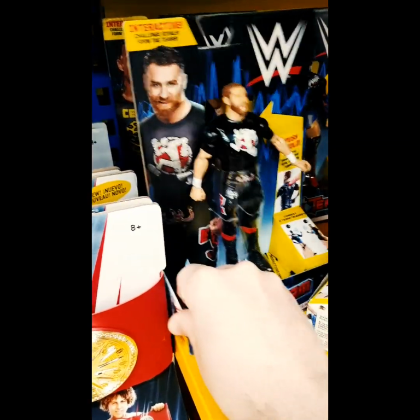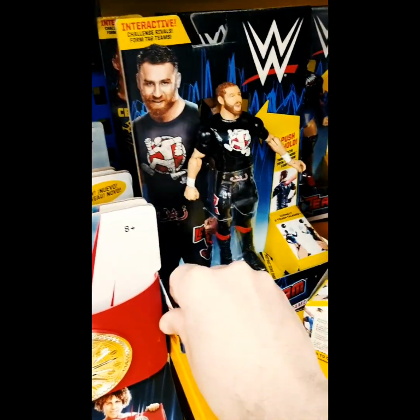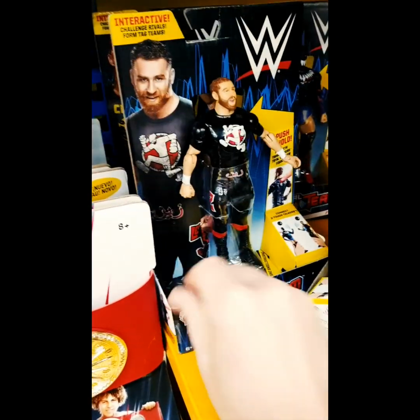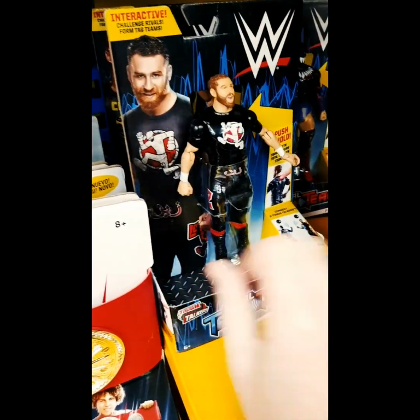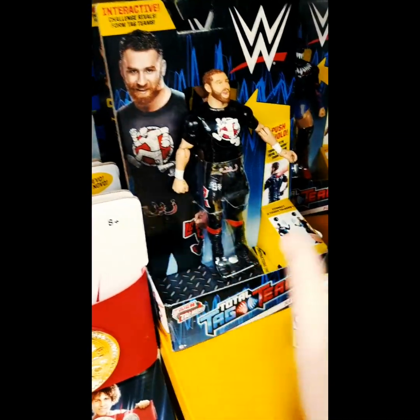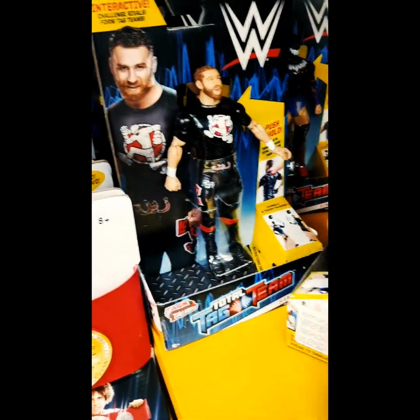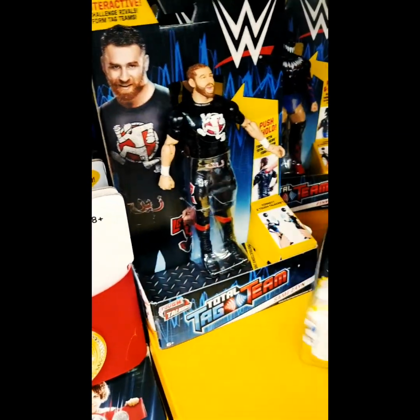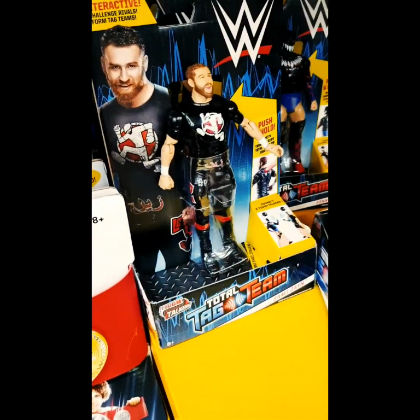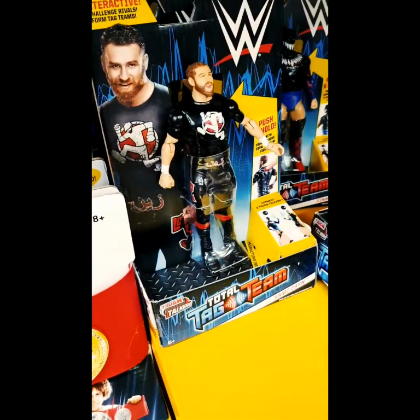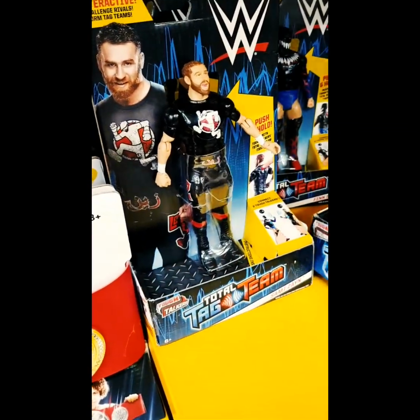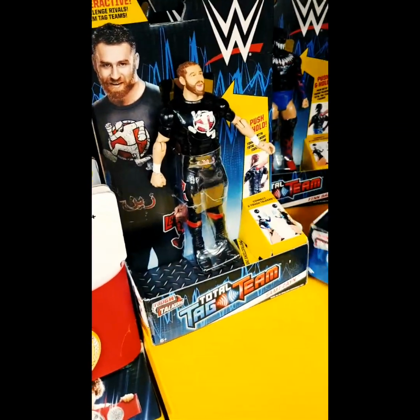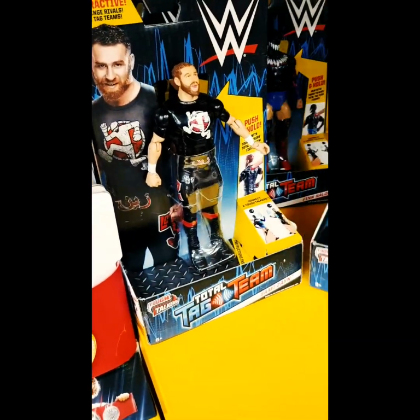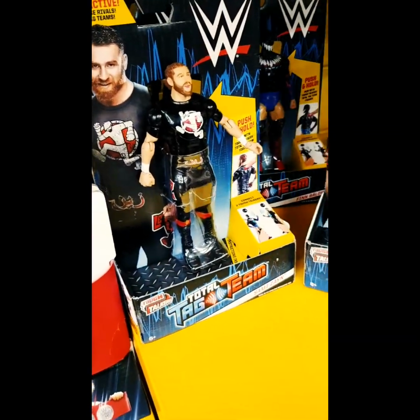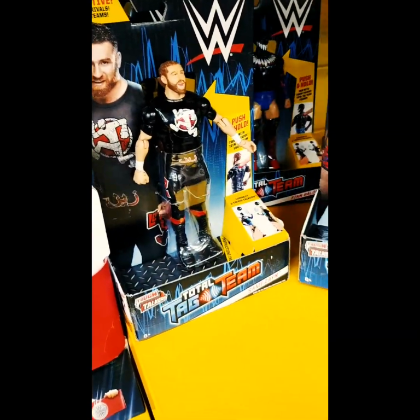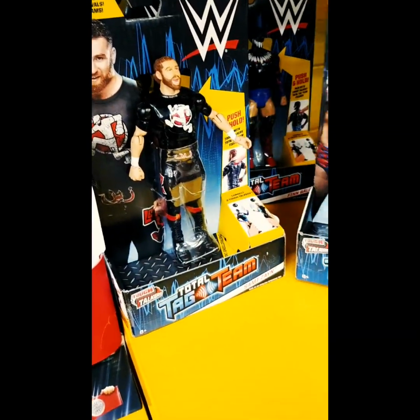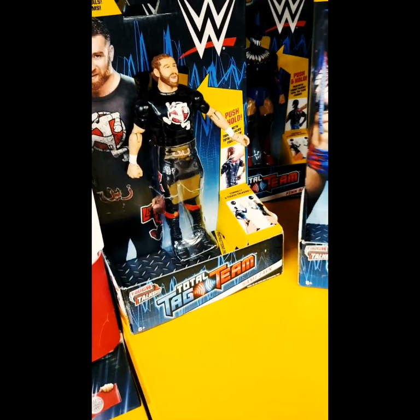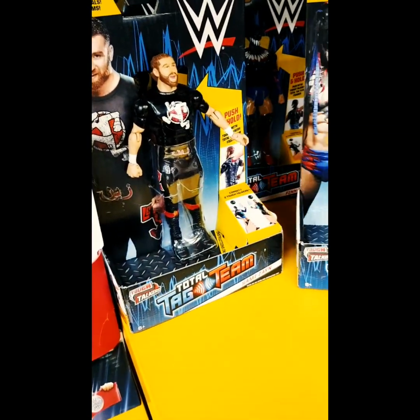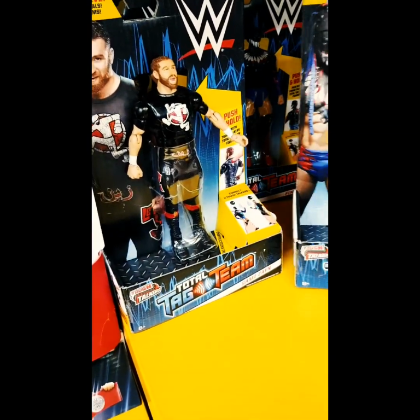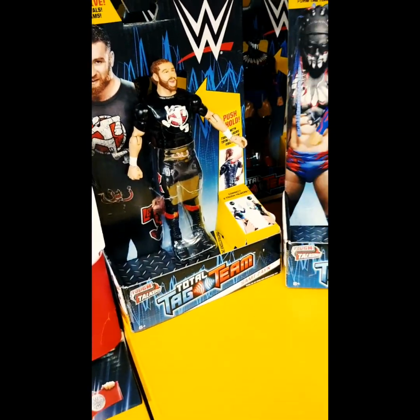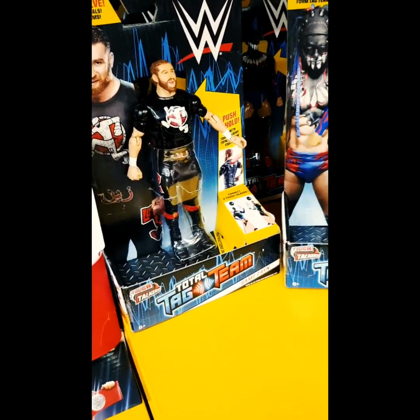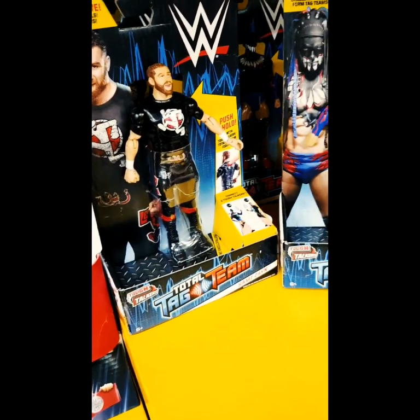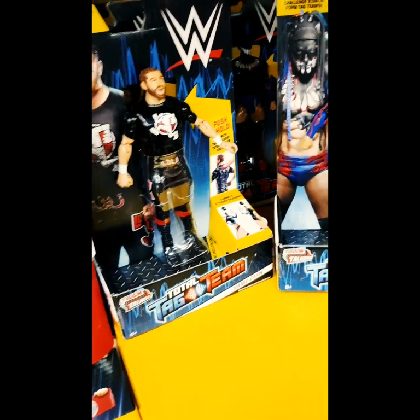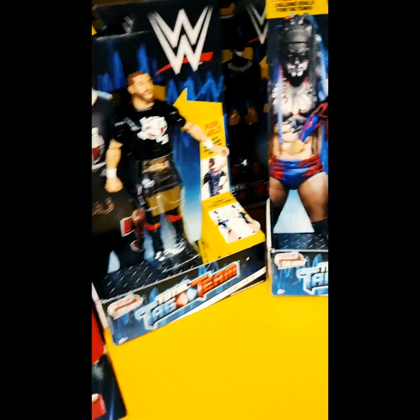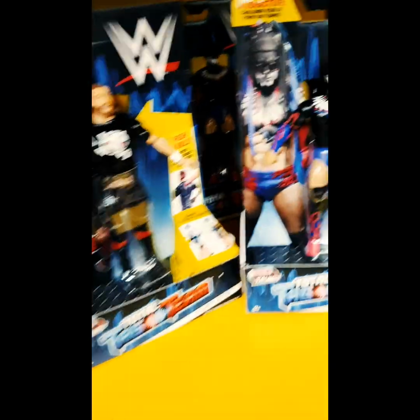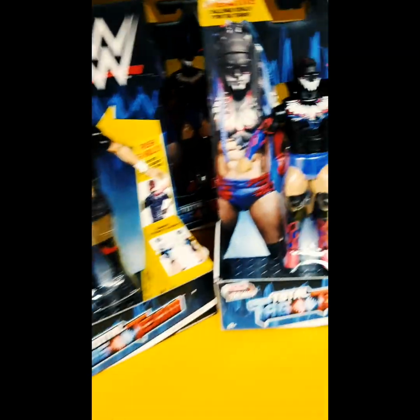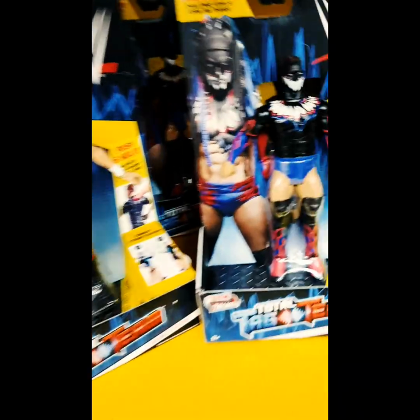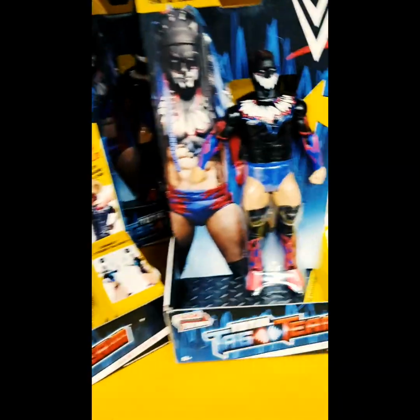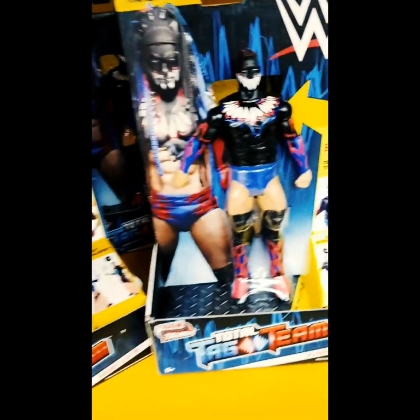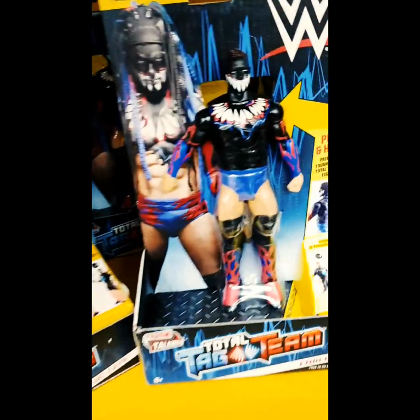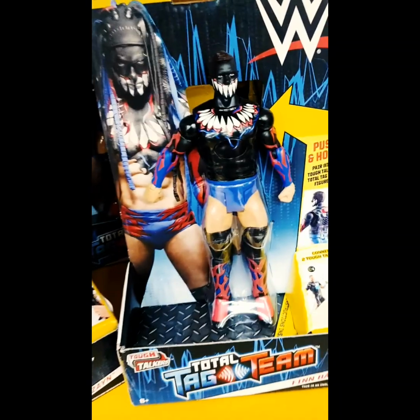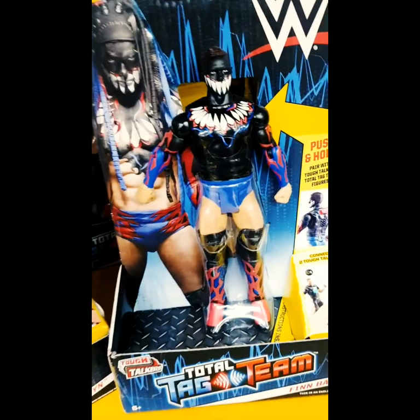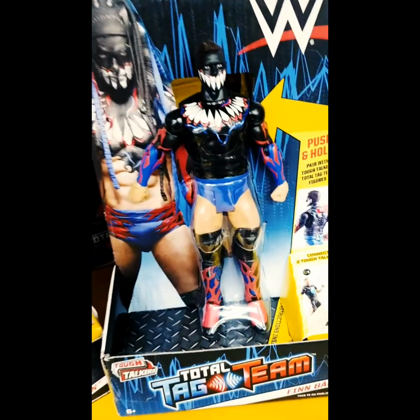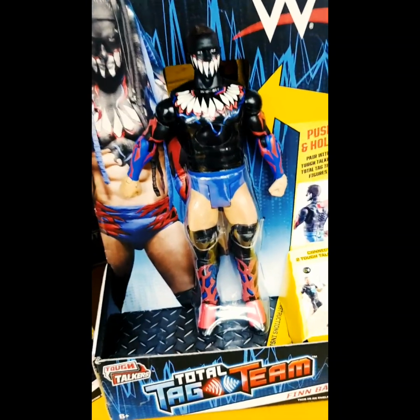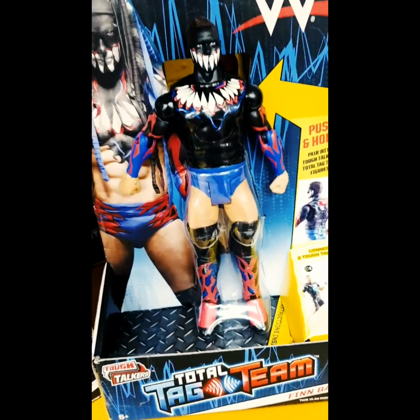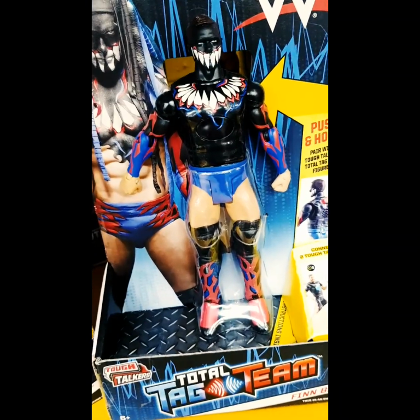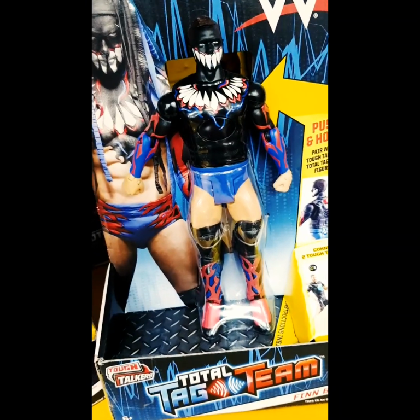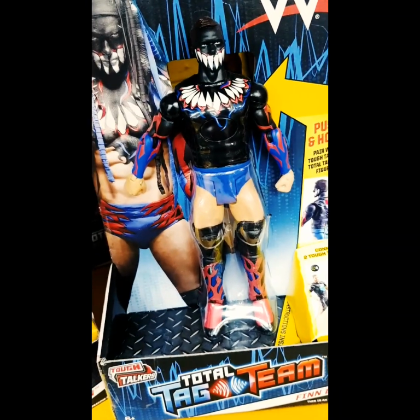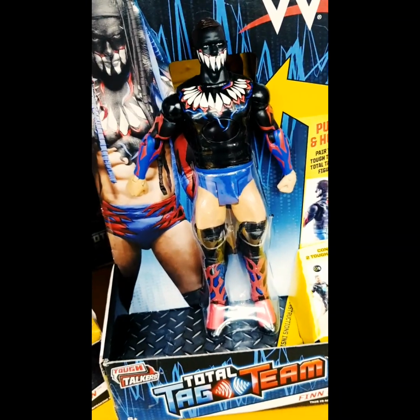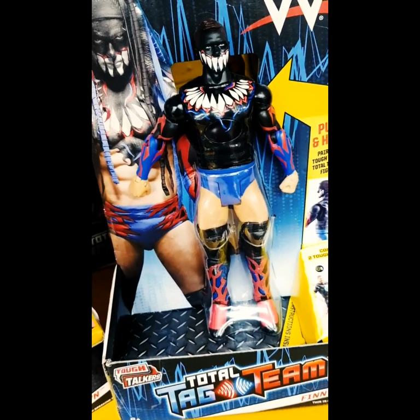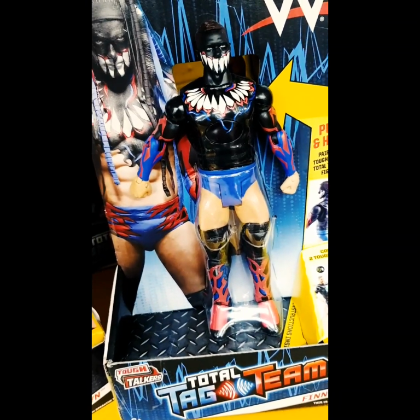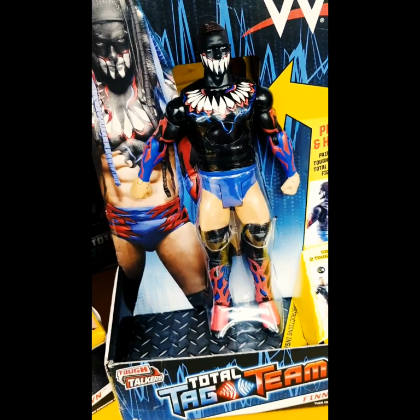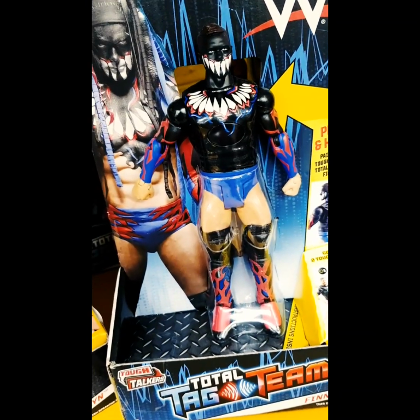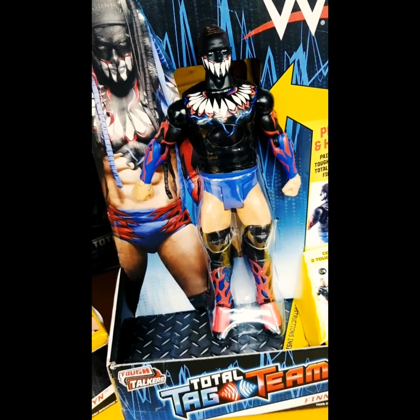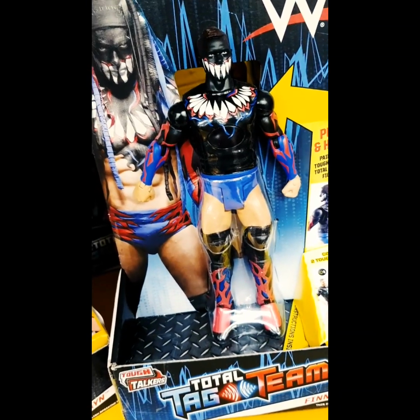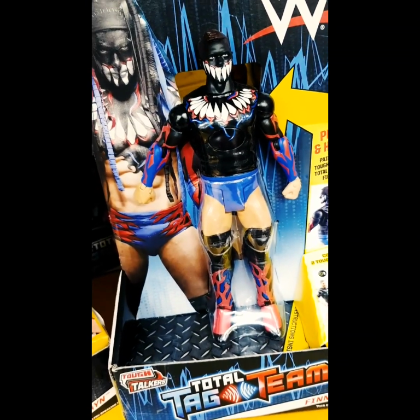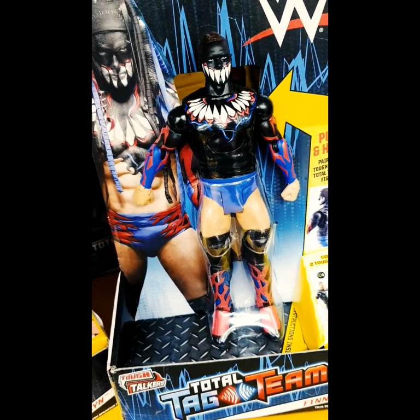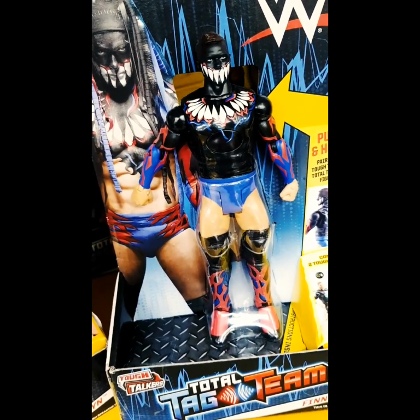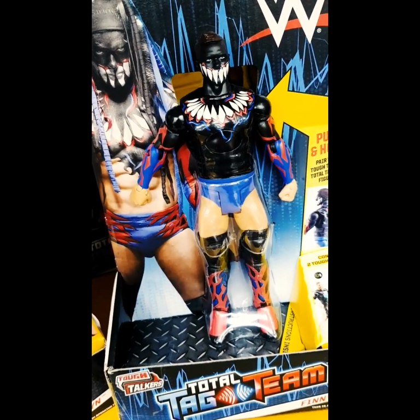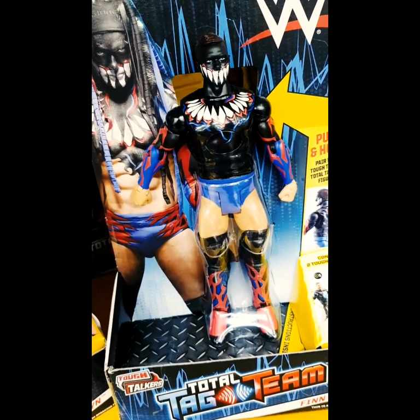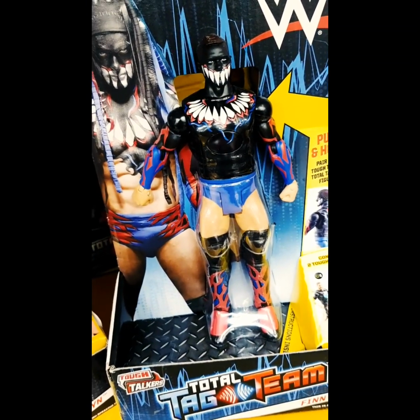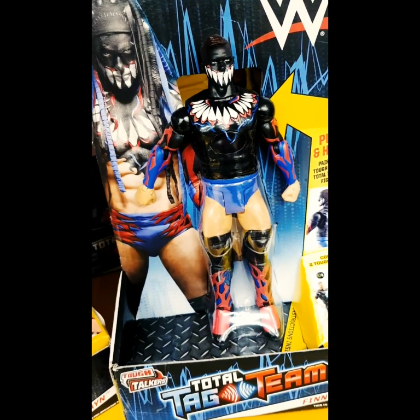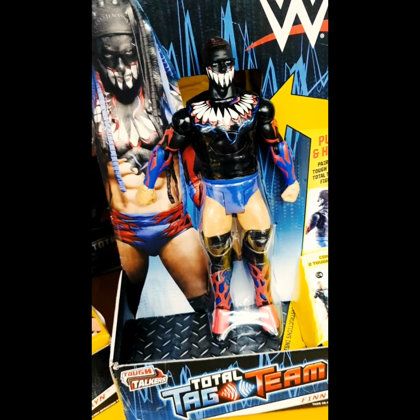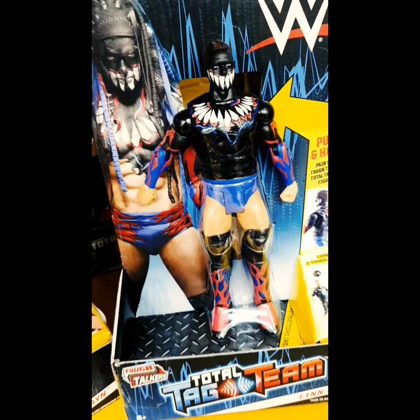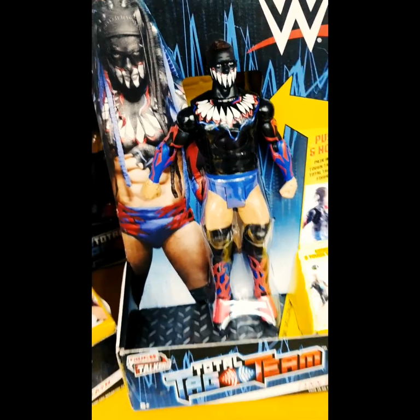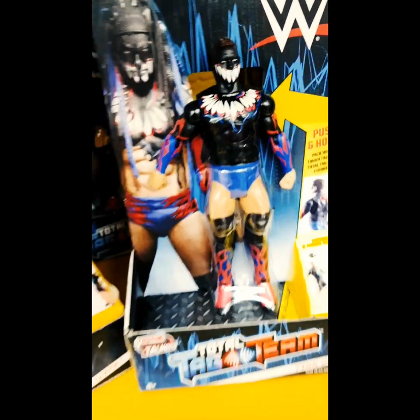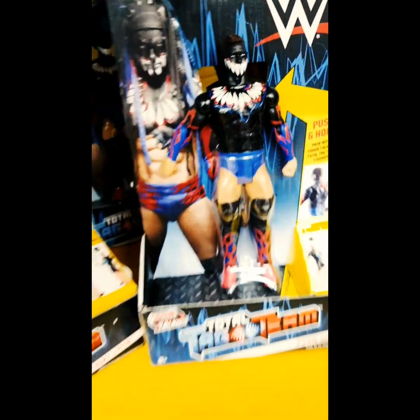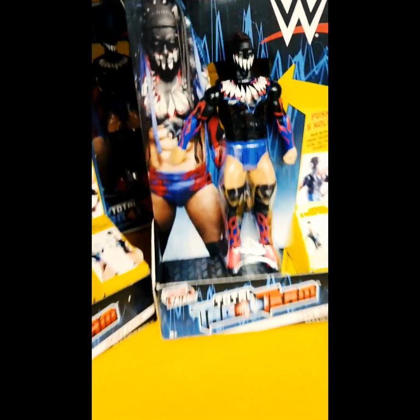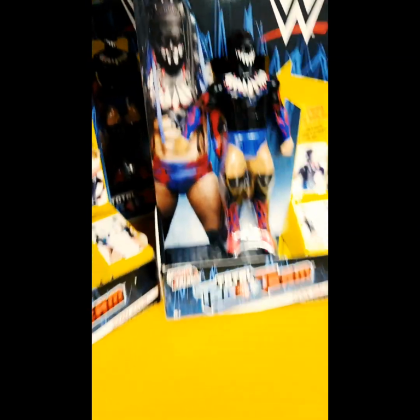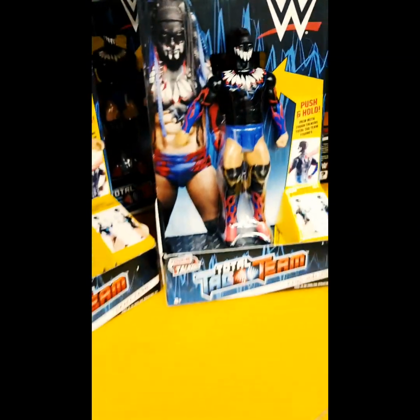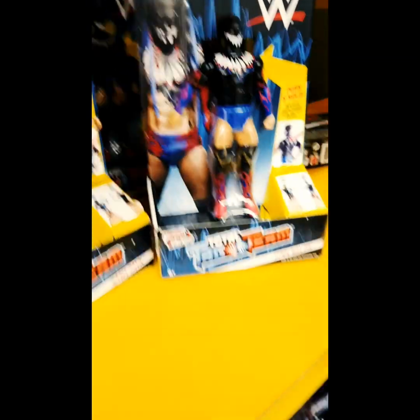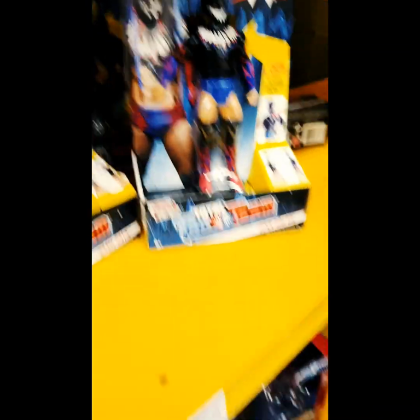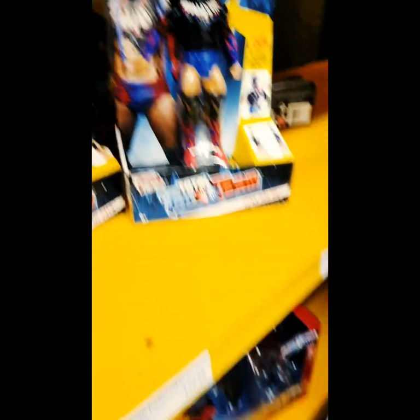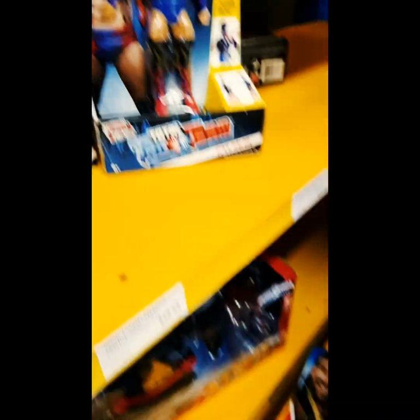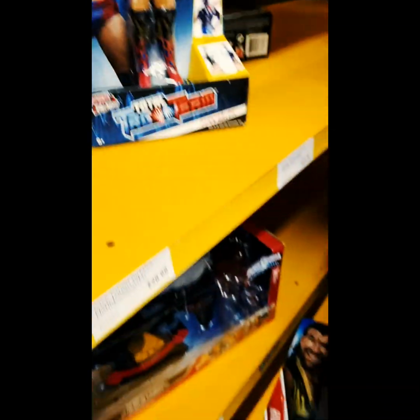The Tough Talkers - we've got a few of those figures there. The Demon, Finn Balor. Pretty good figure there, I like that one.